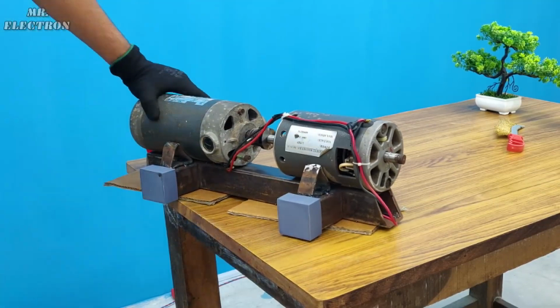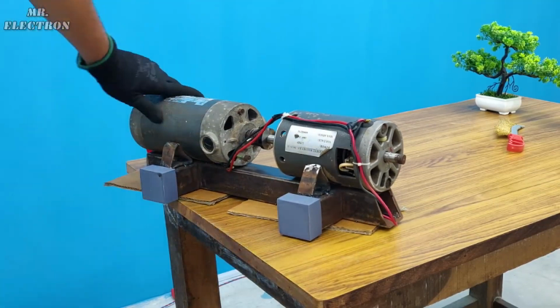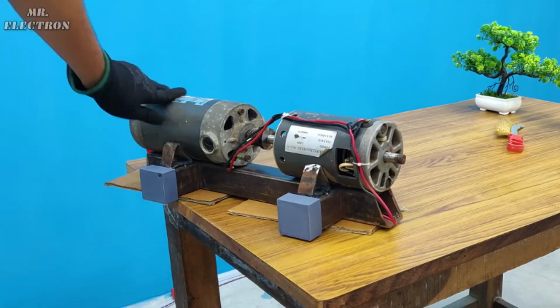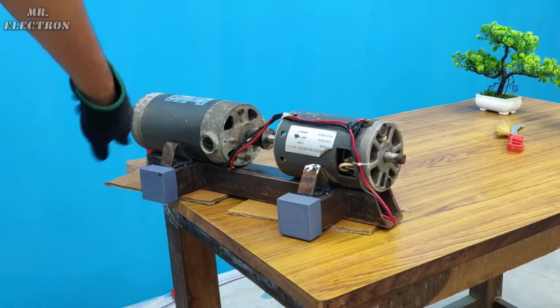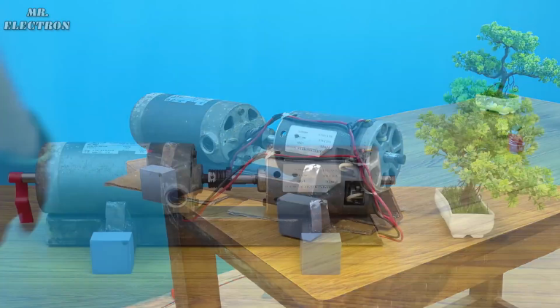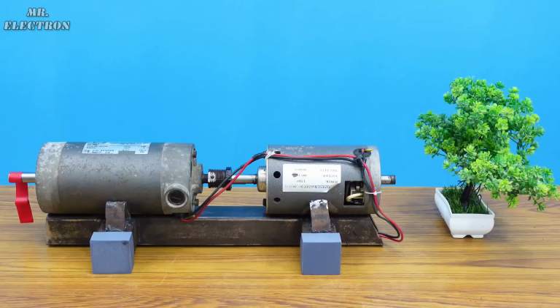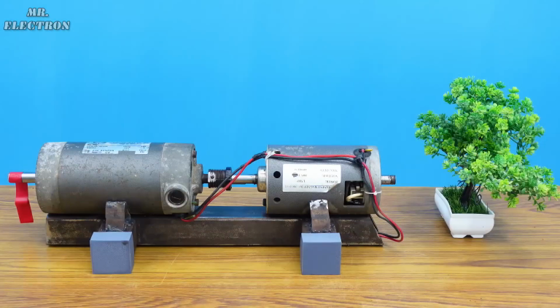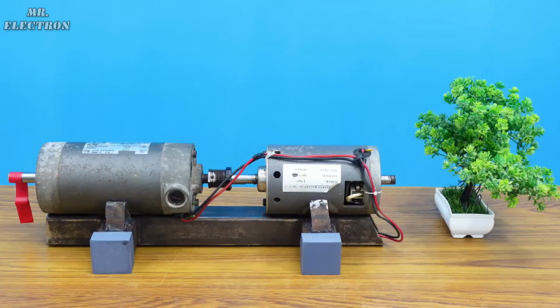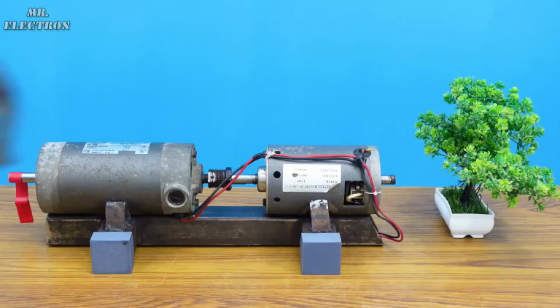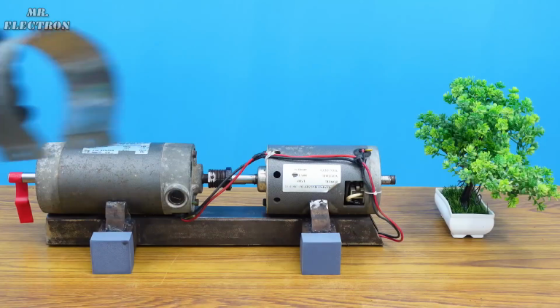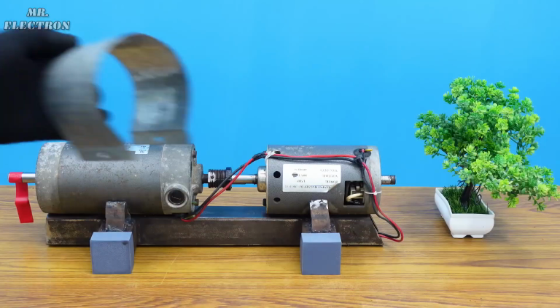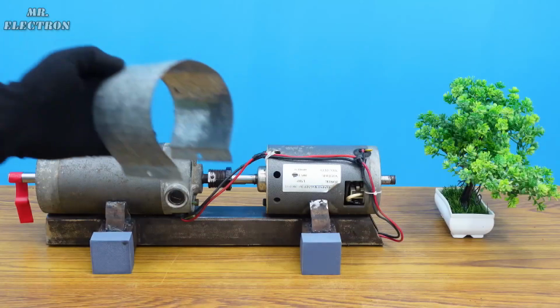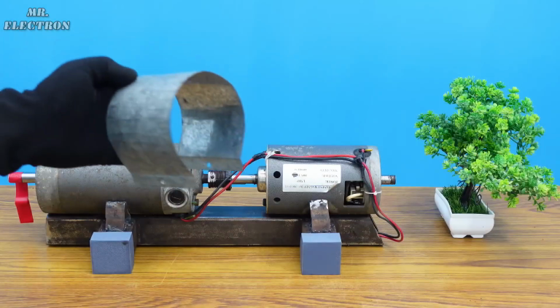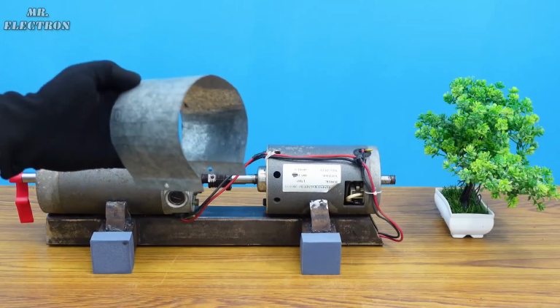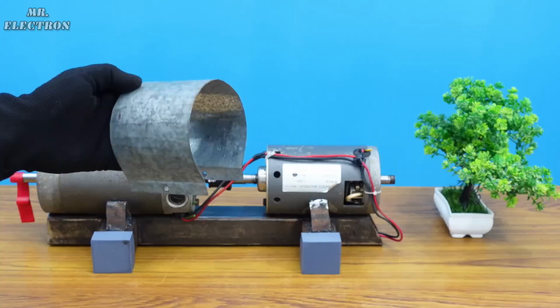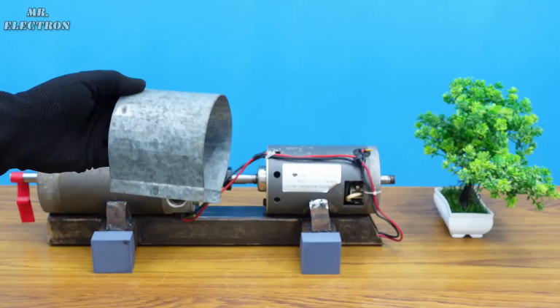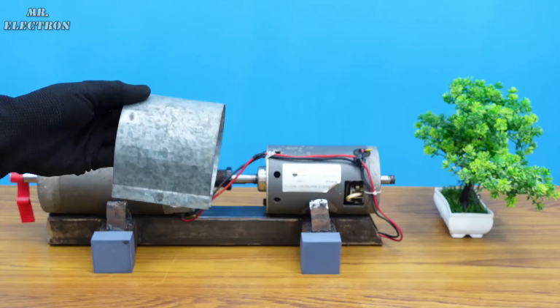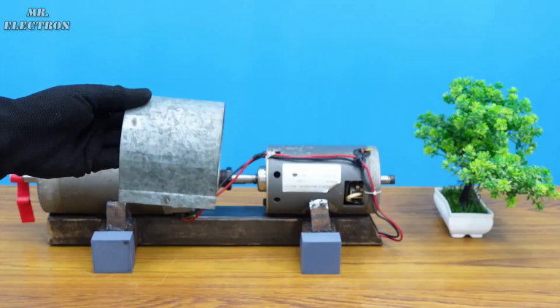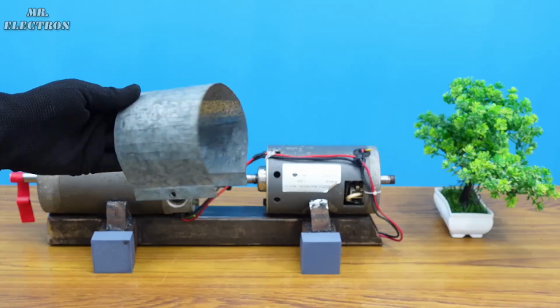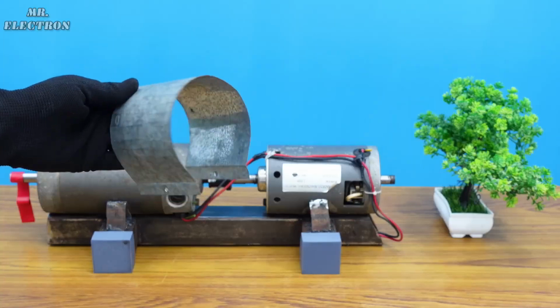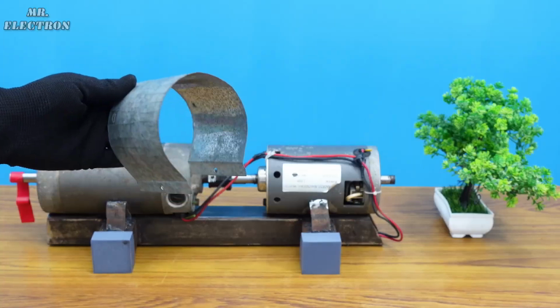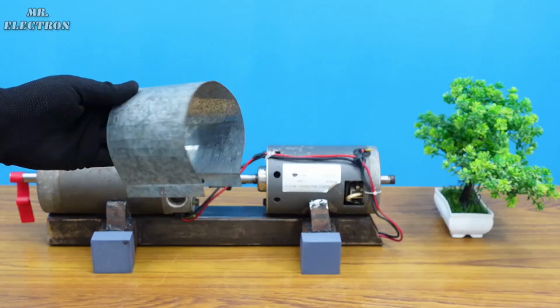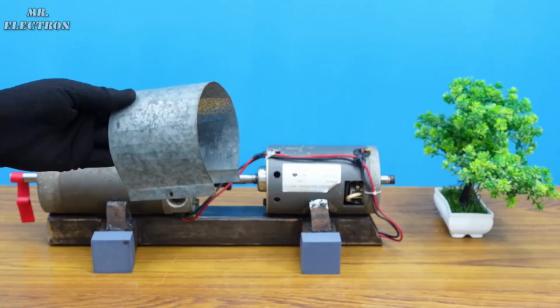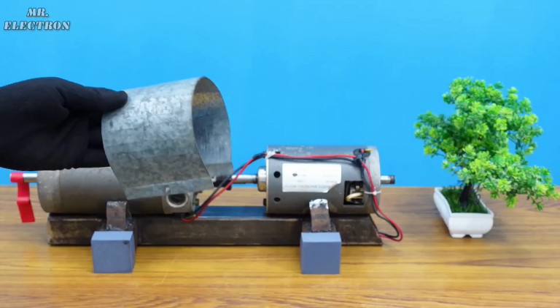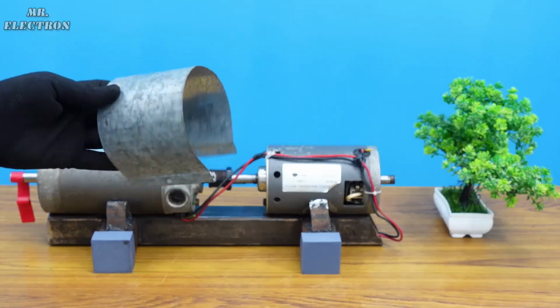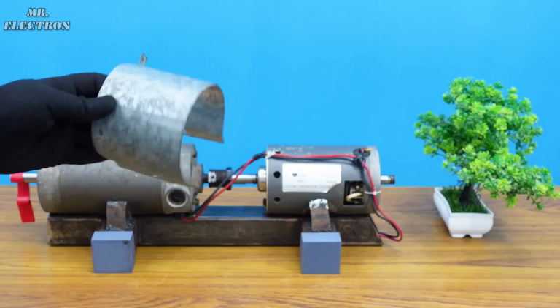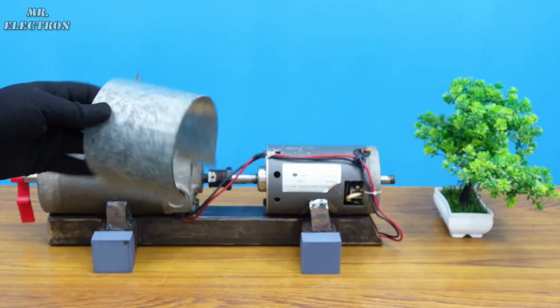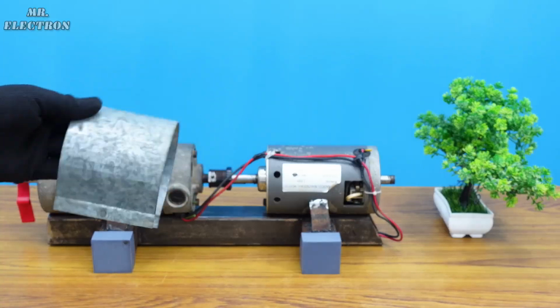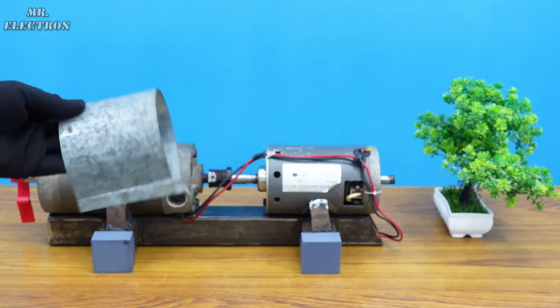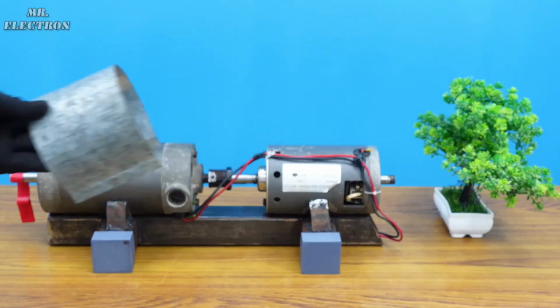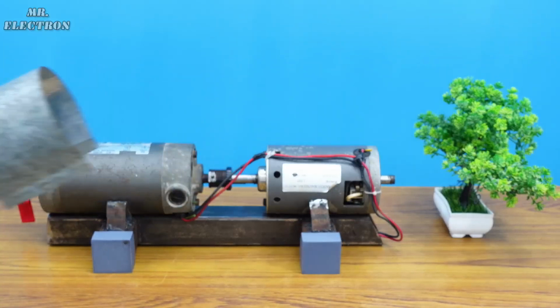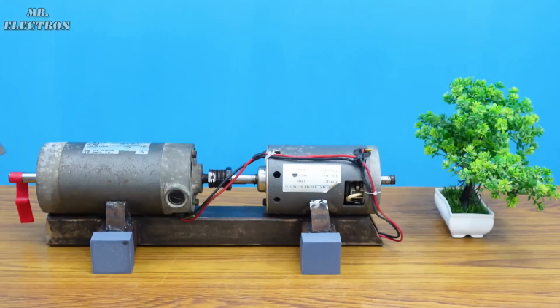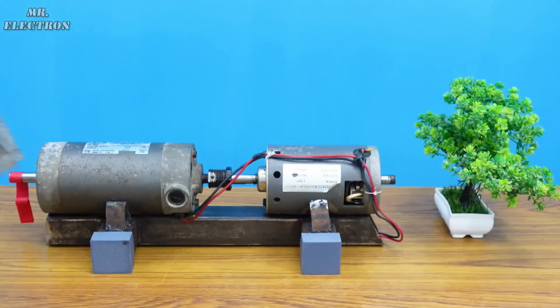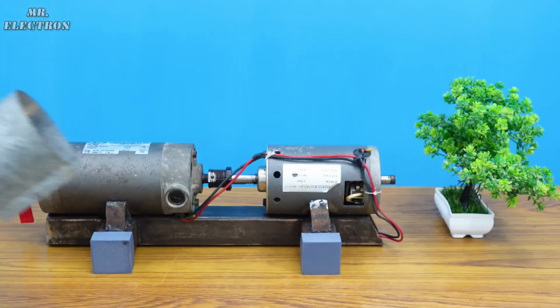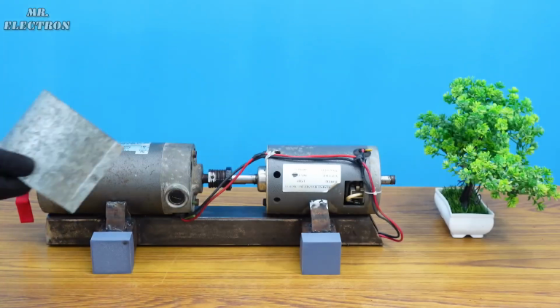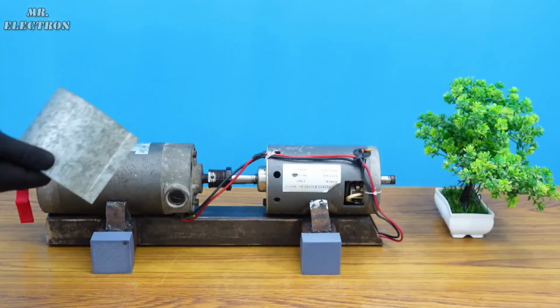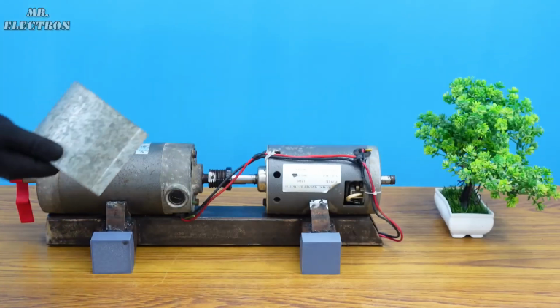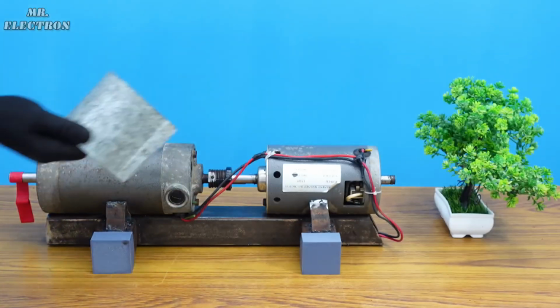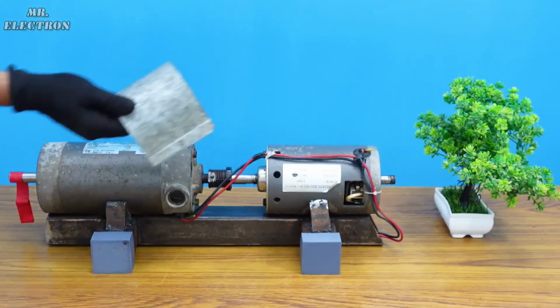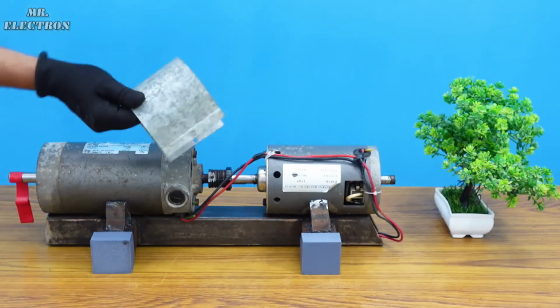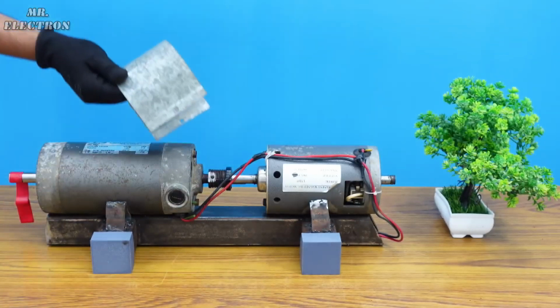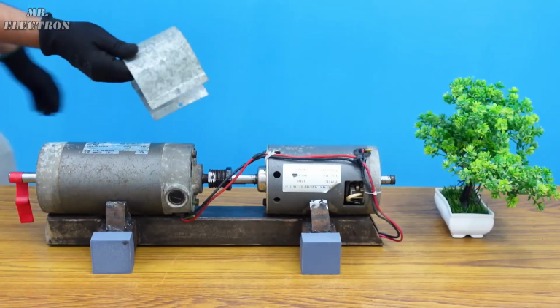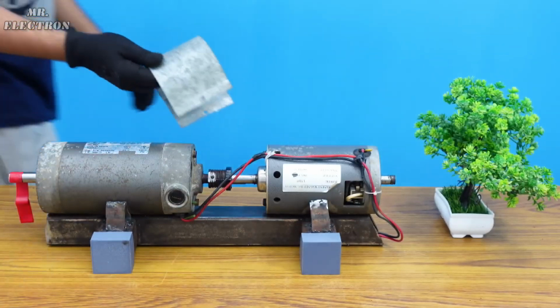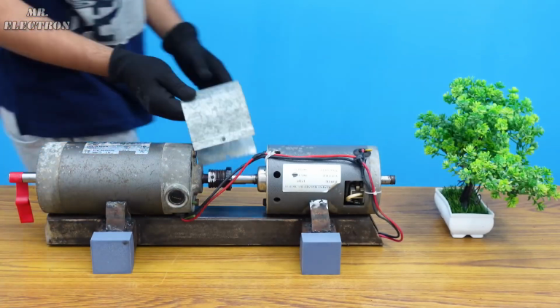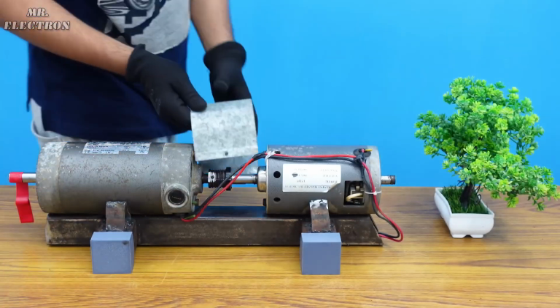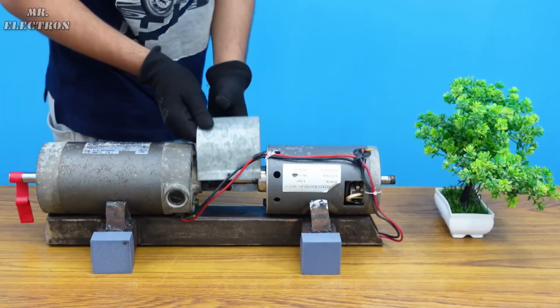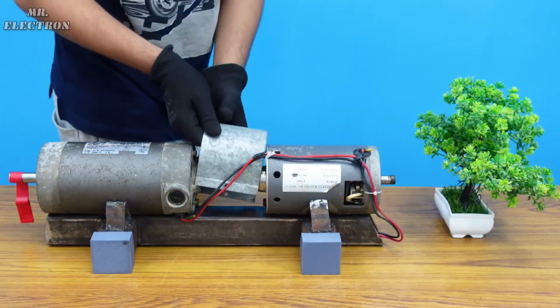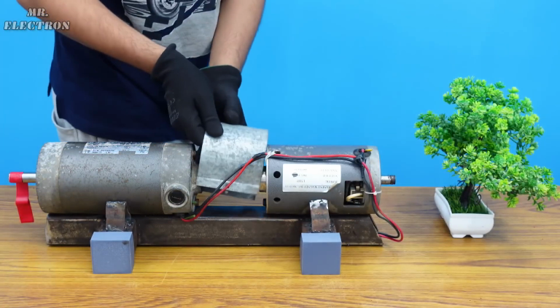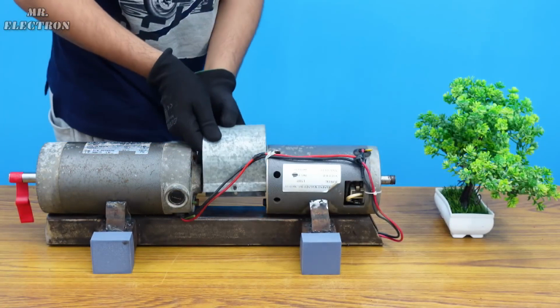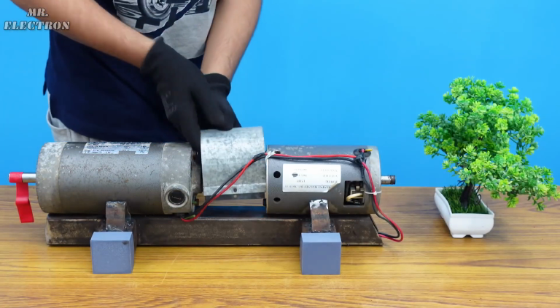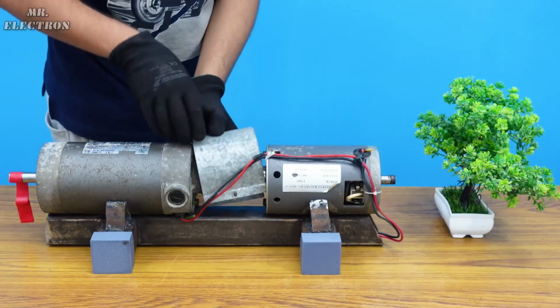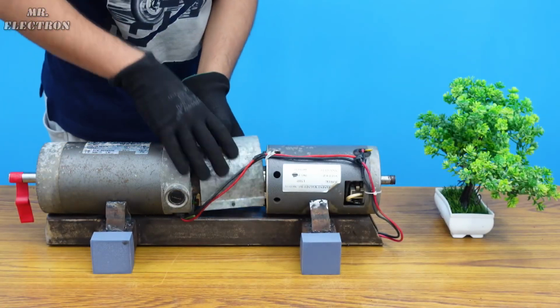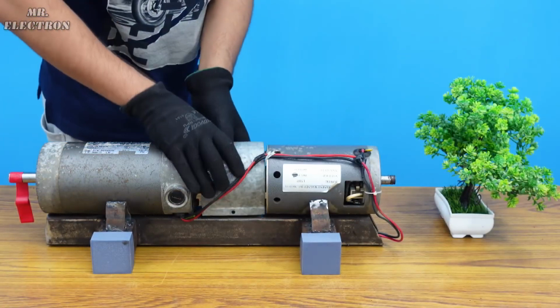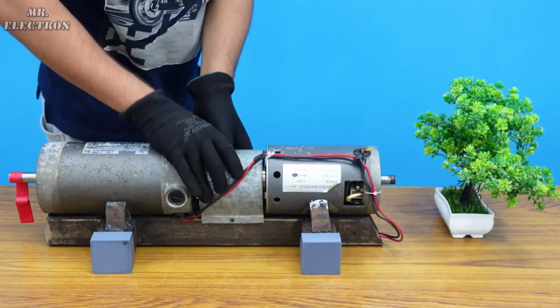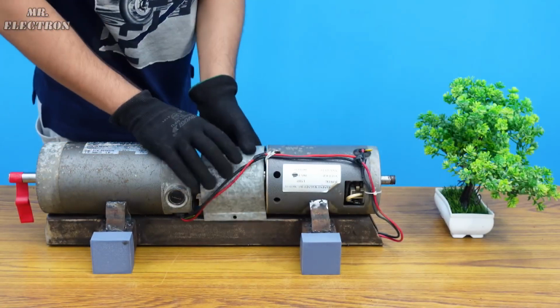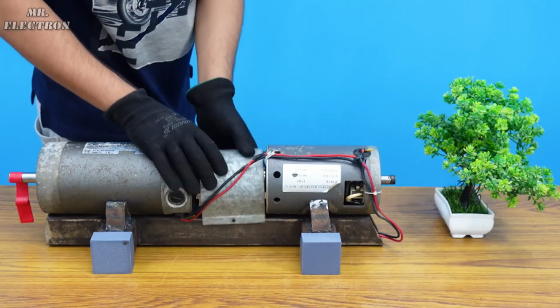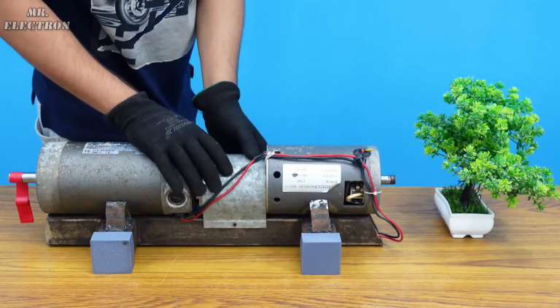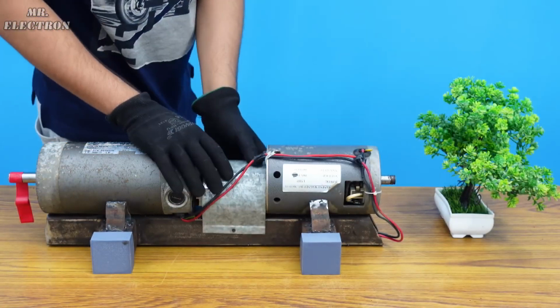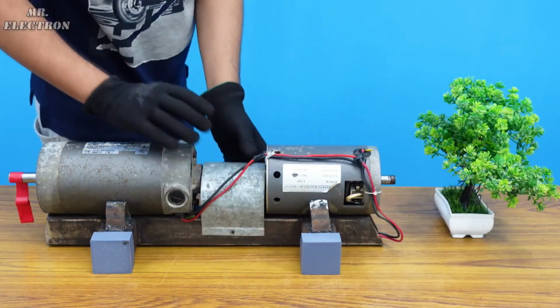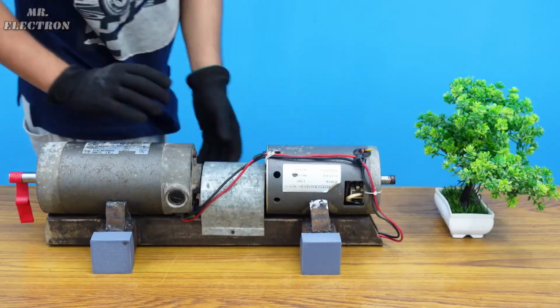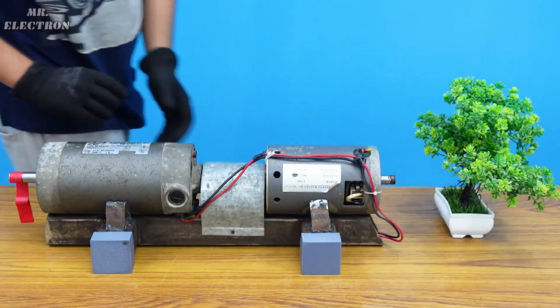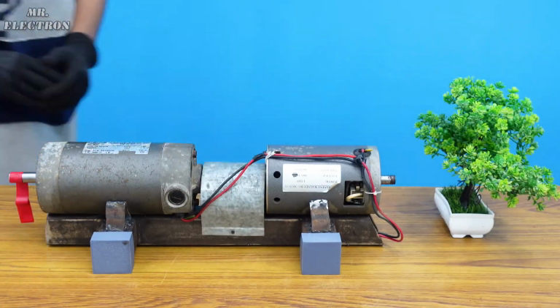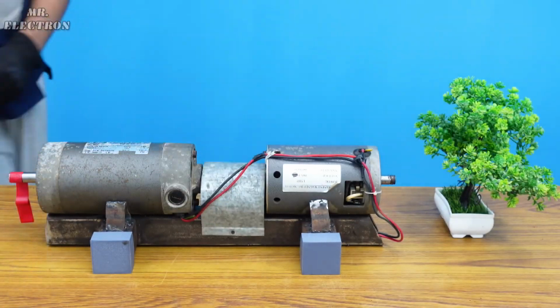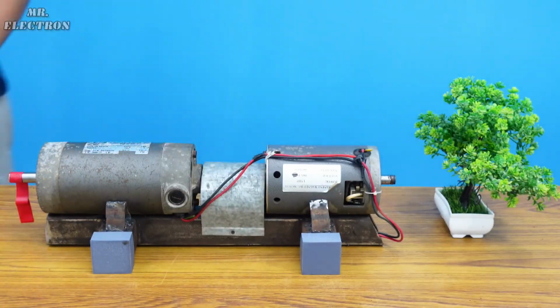Finally, this is a steel cover from an electrolytic capacitor which I'm going to use here to cover up the coupling area.